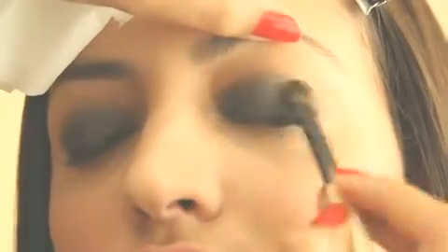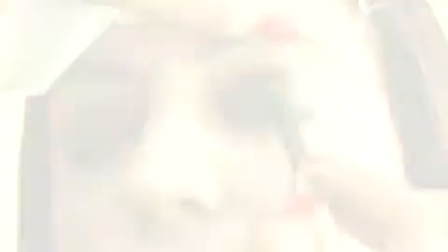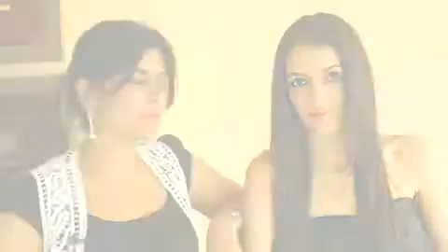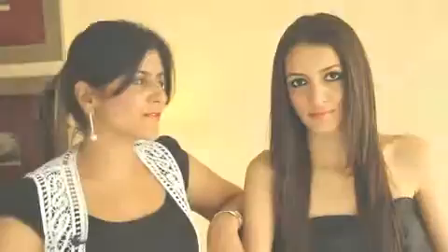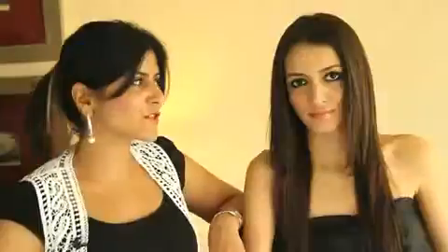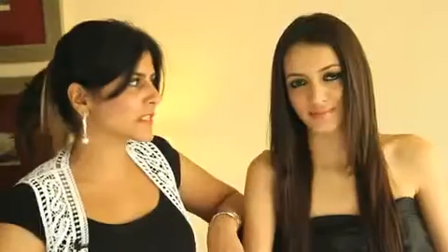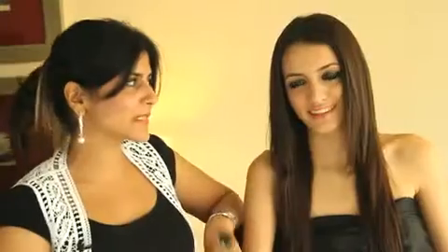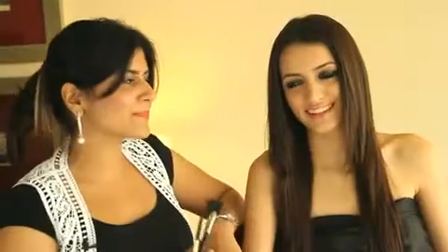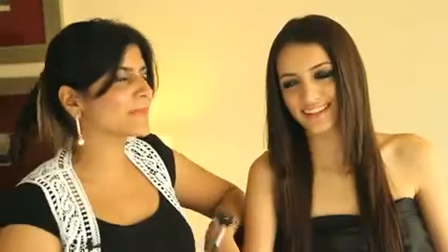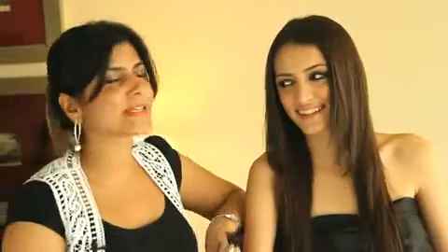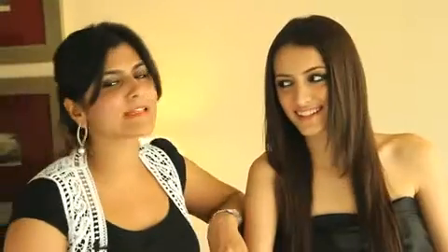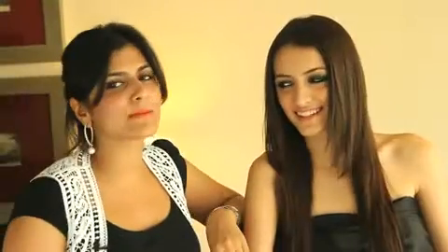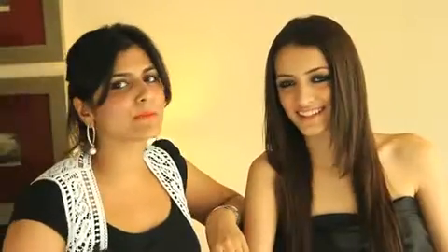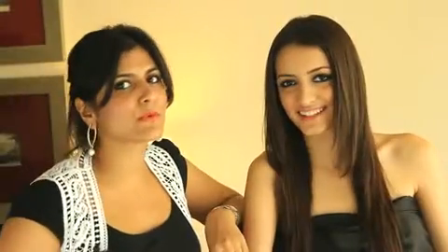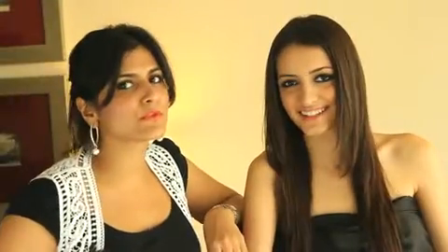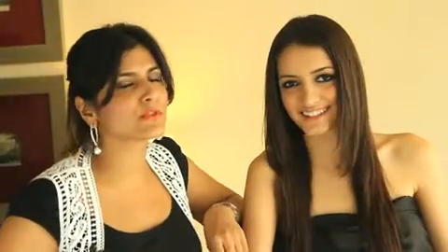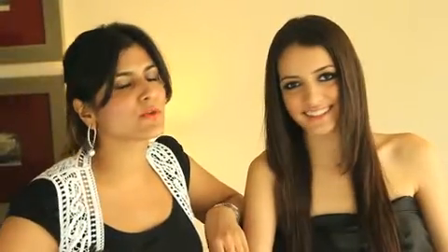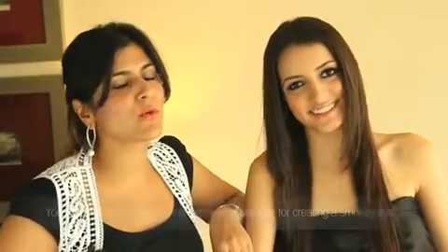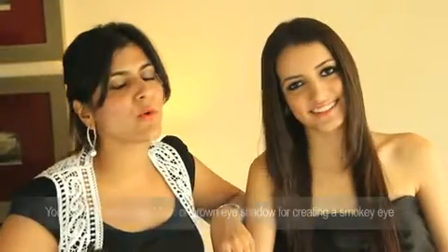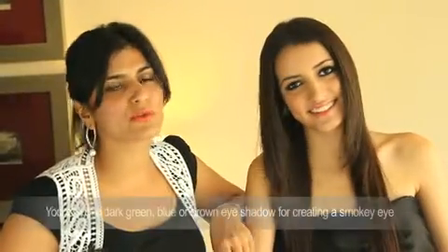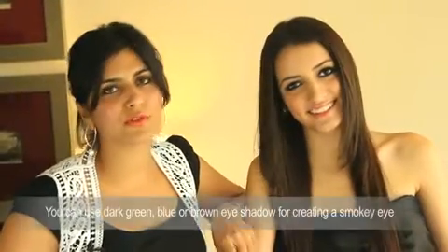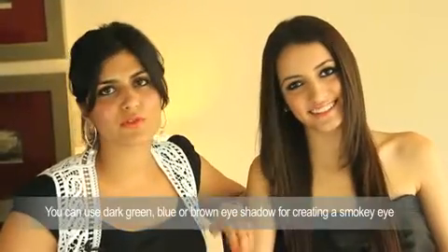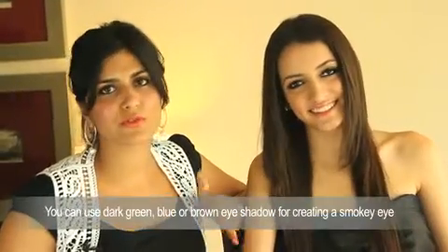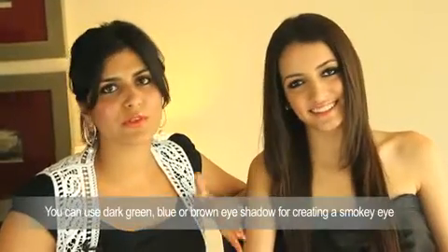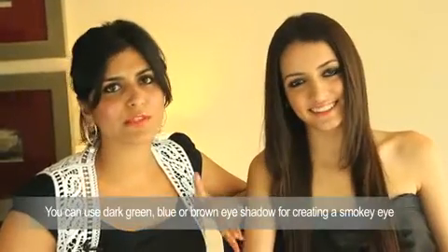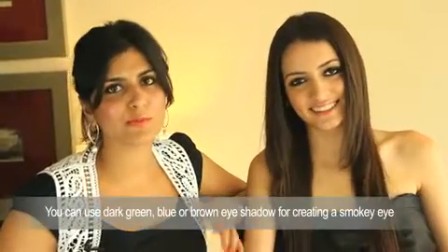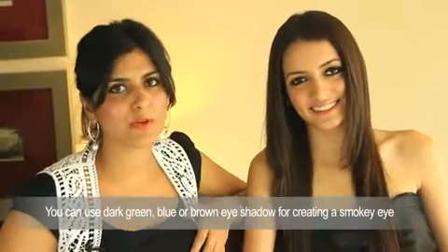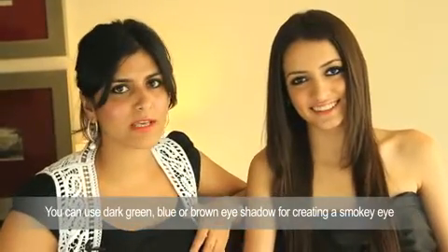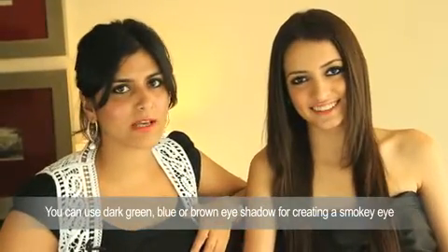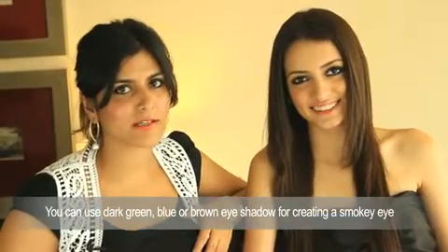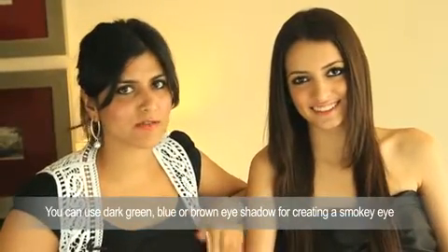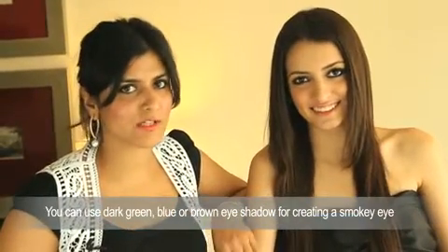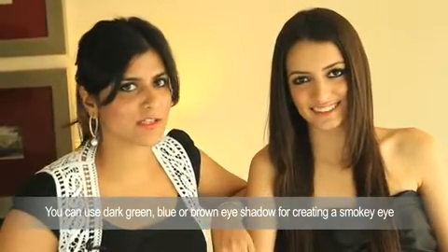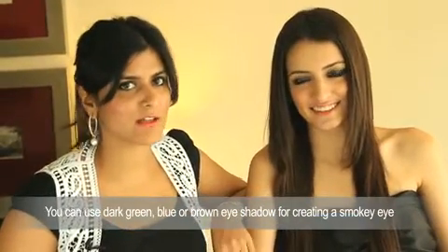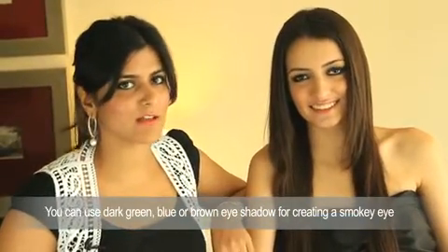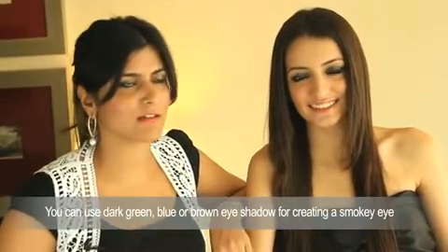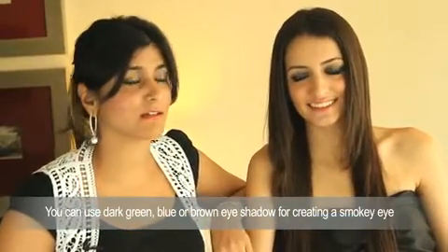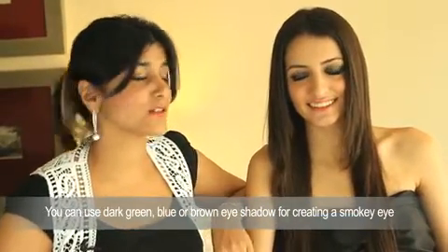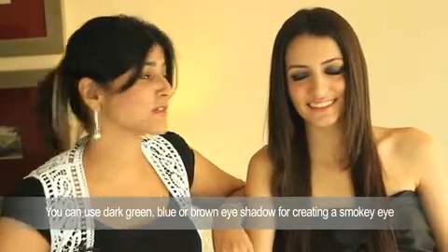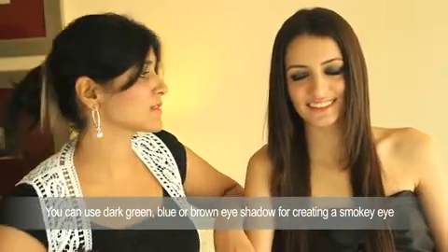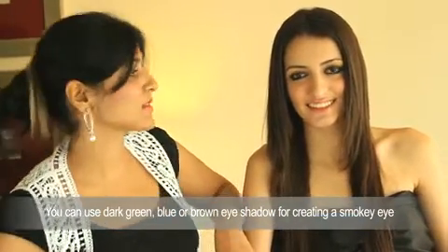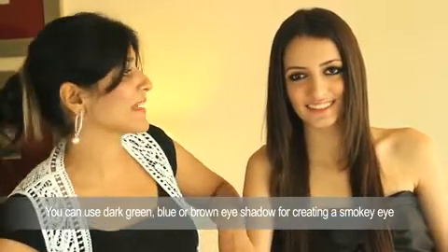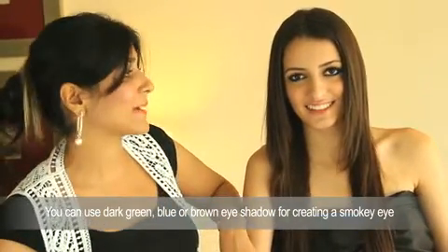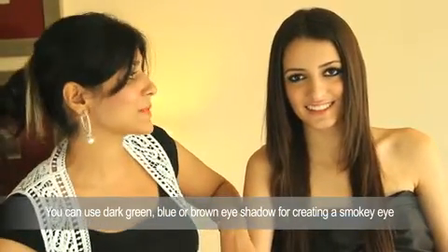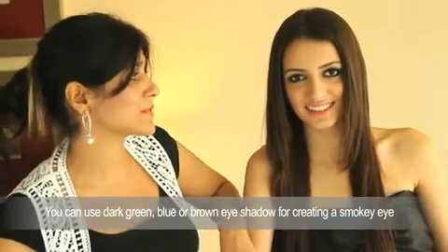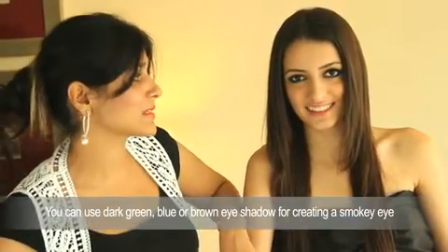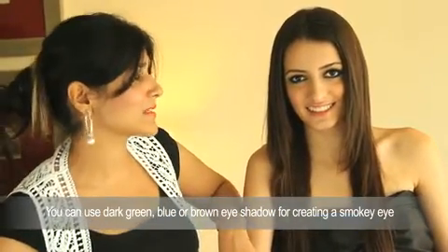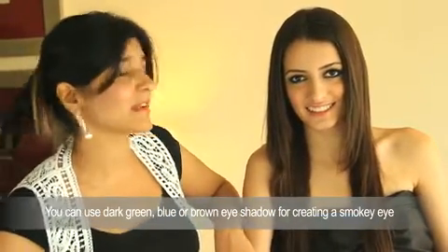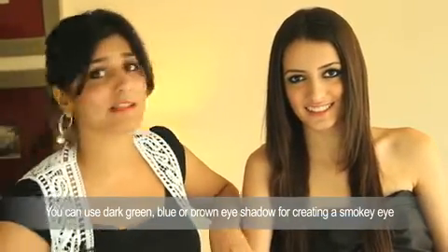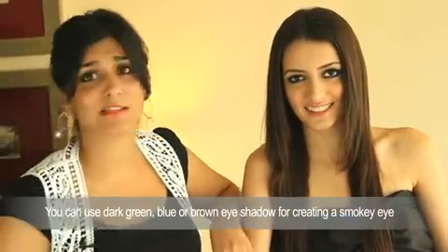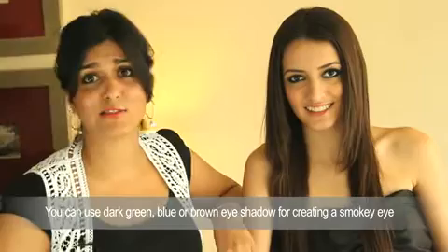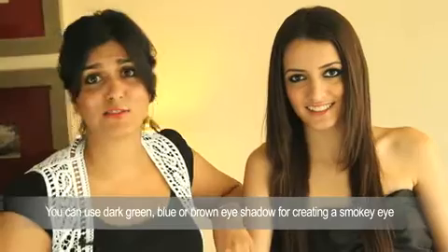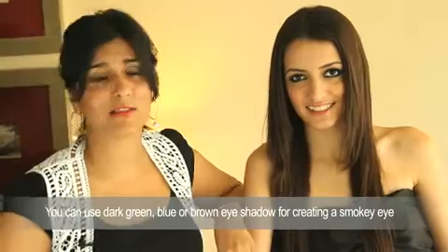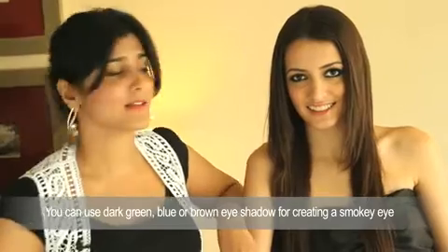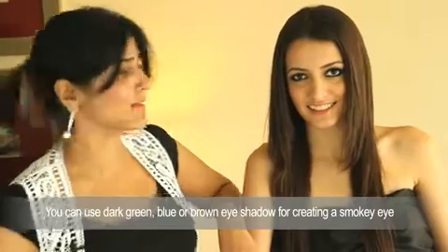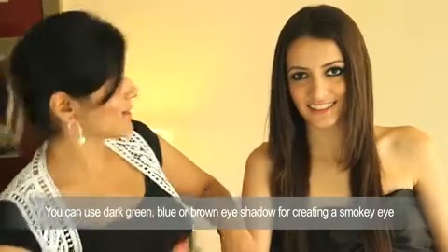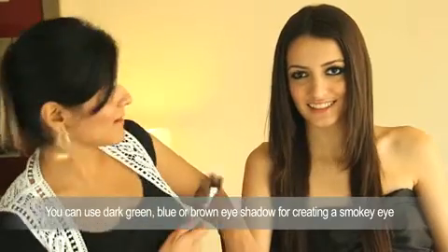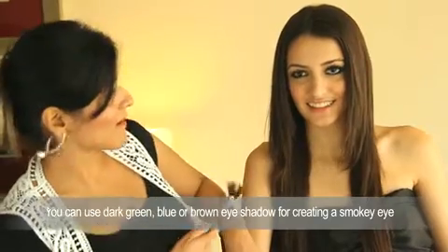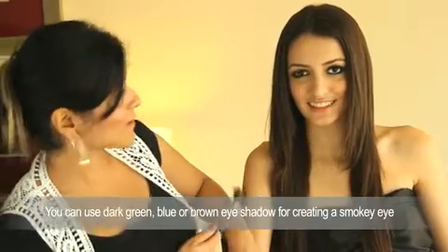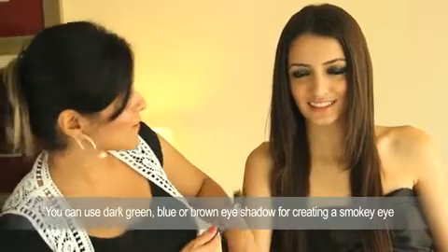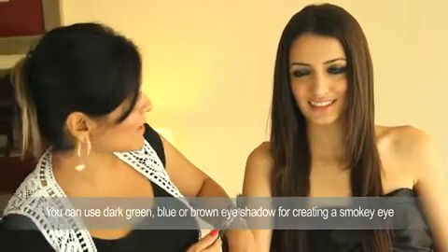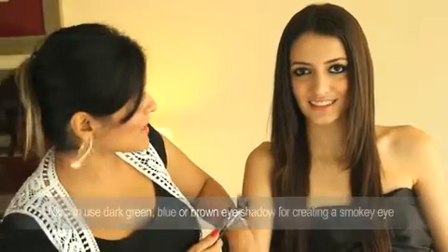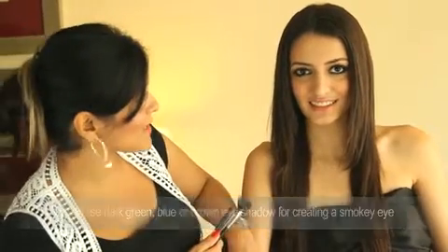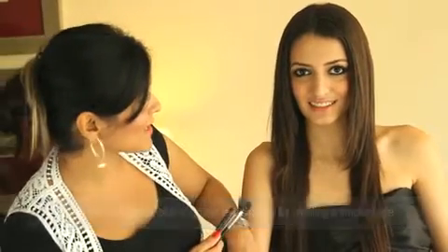We've just completed the most gorgeous green smoky eyes on Jessica here and she is looking absolutely stunning, isn't she? Aren't you looking stunning?